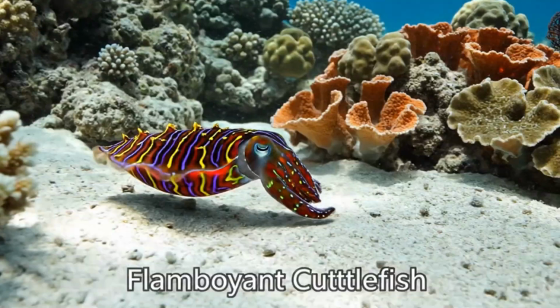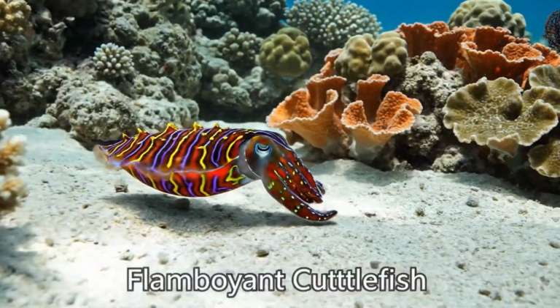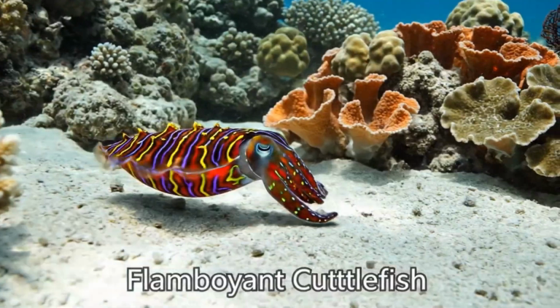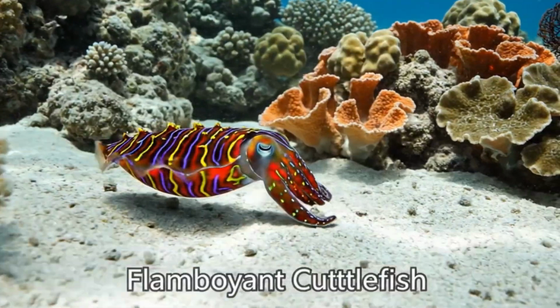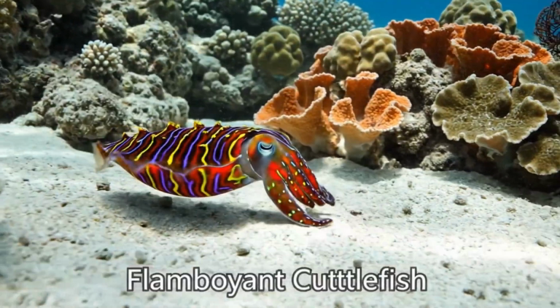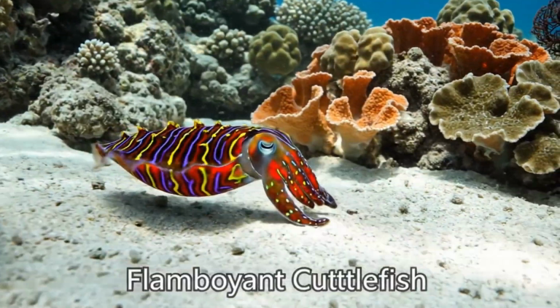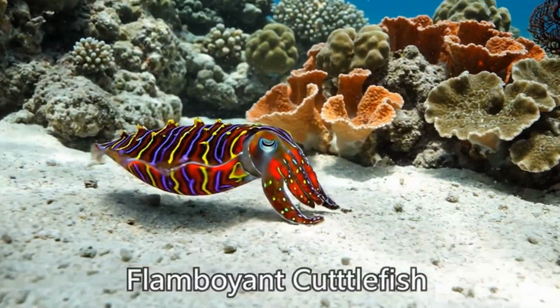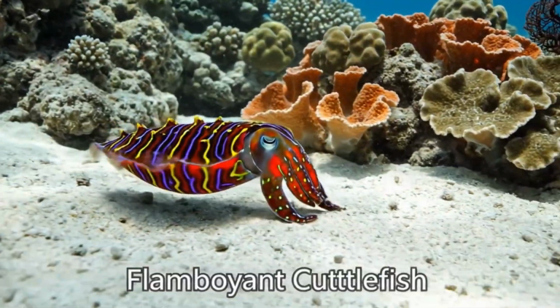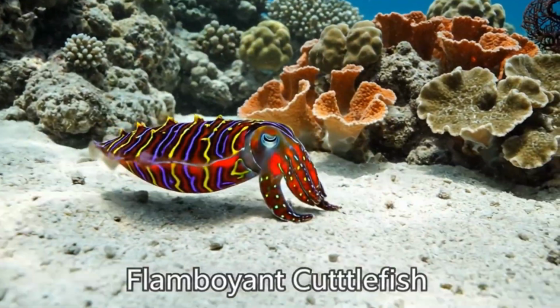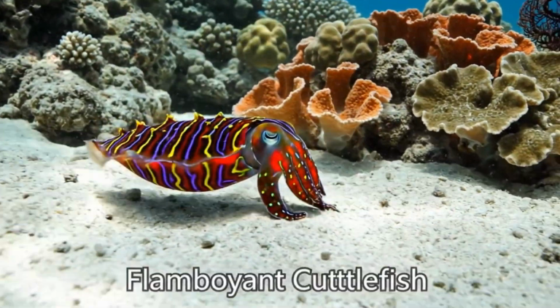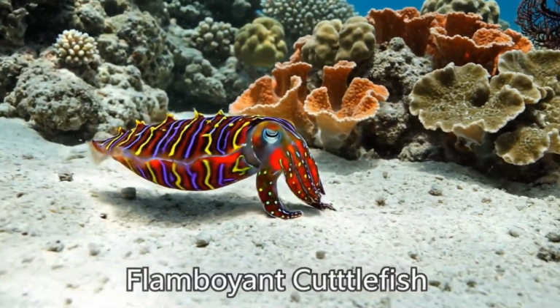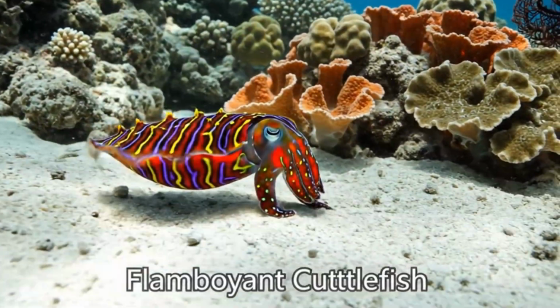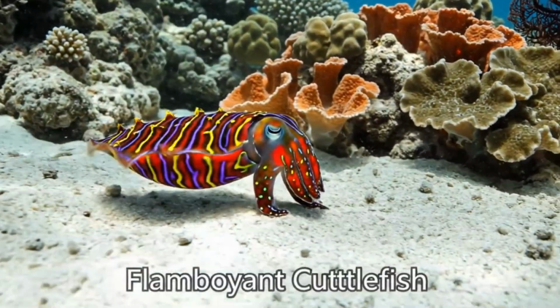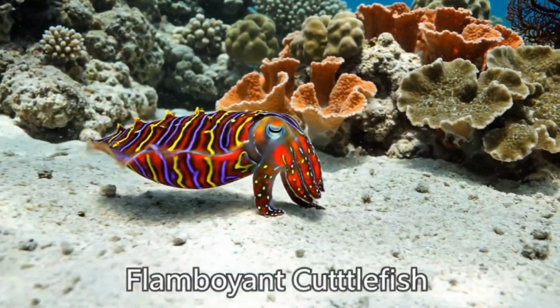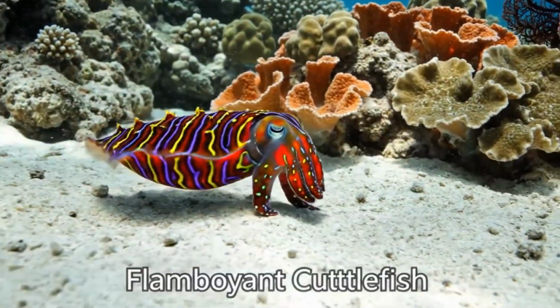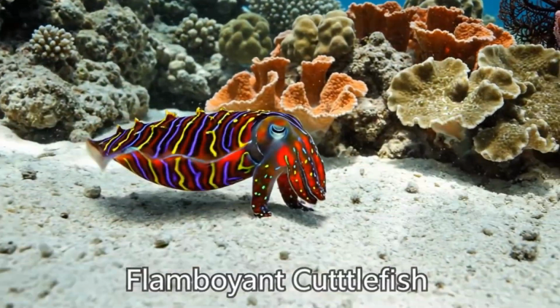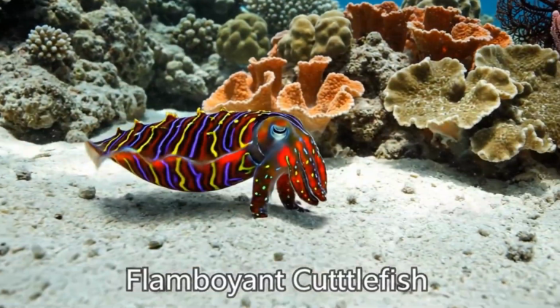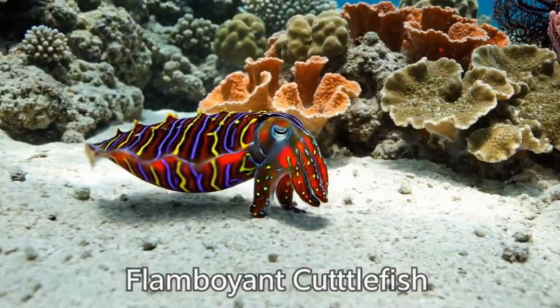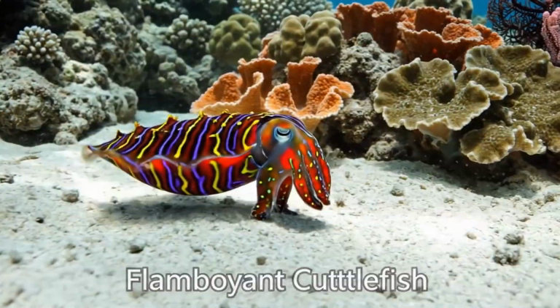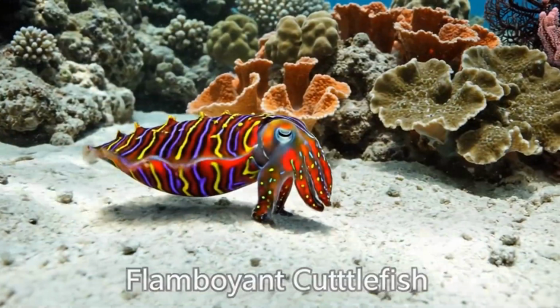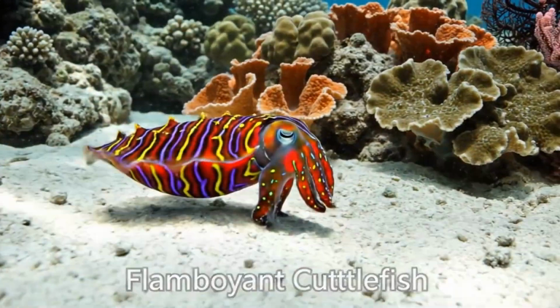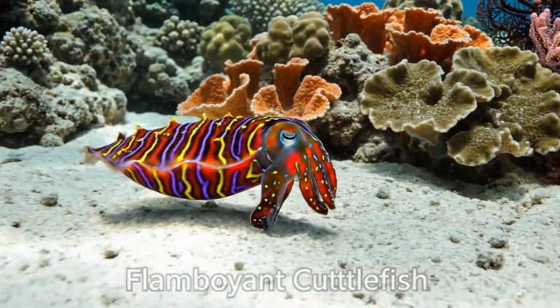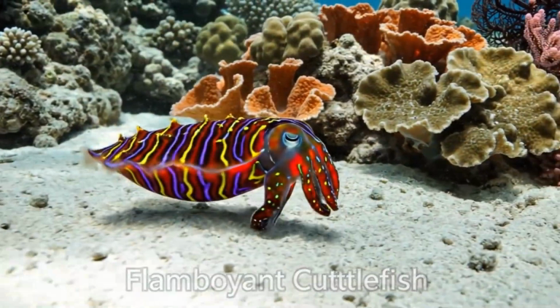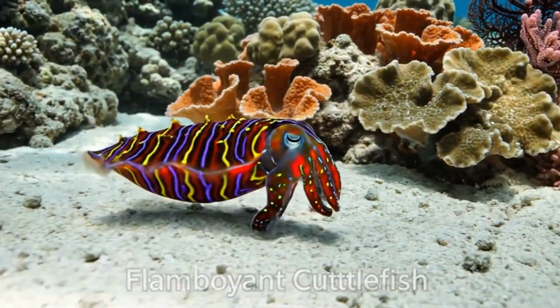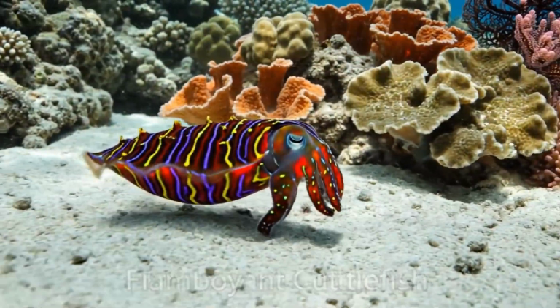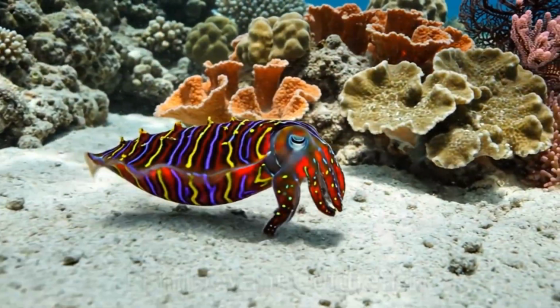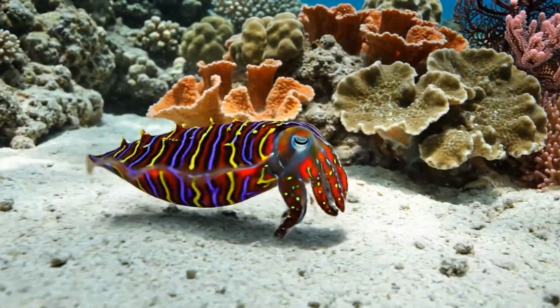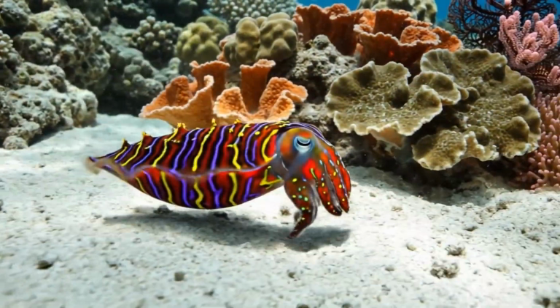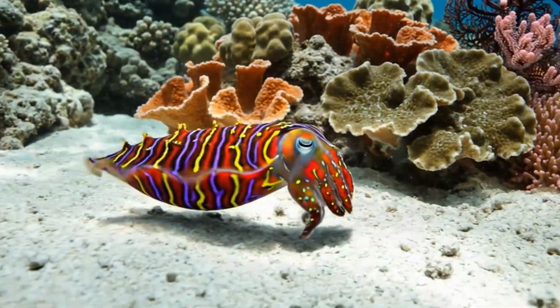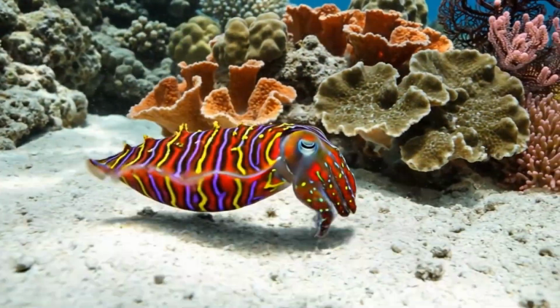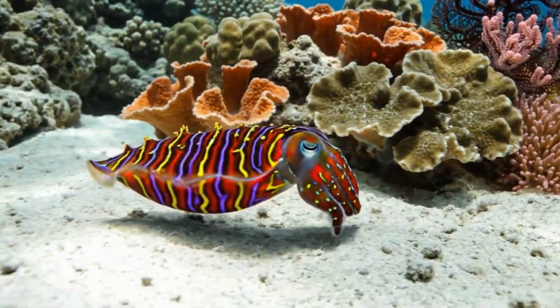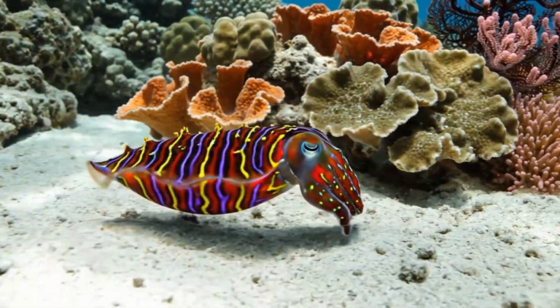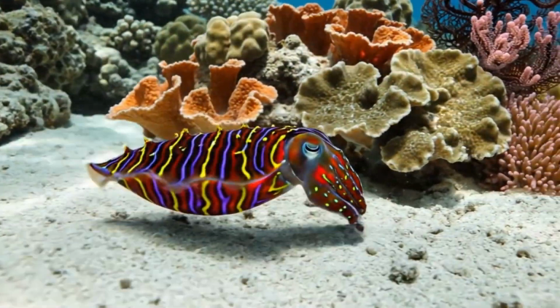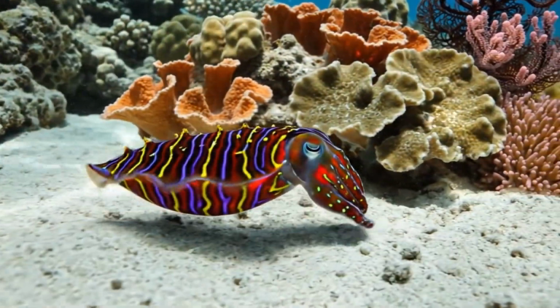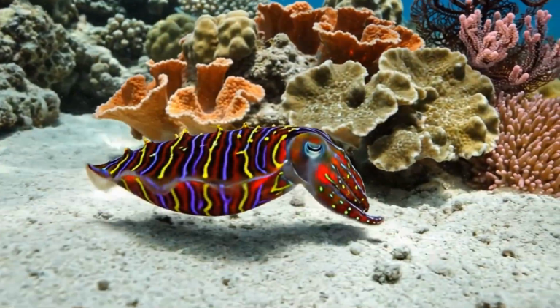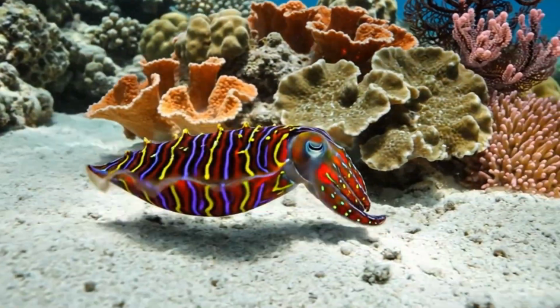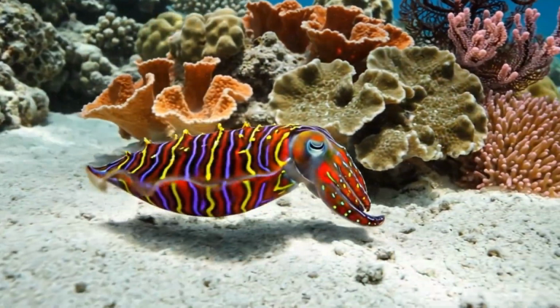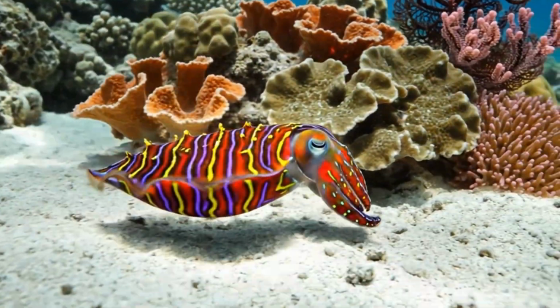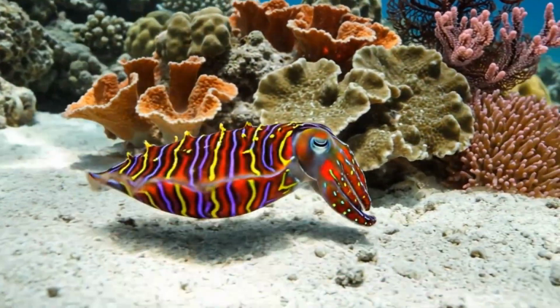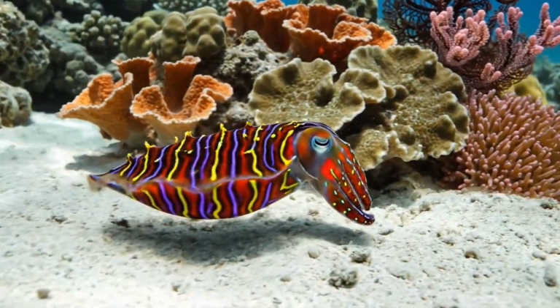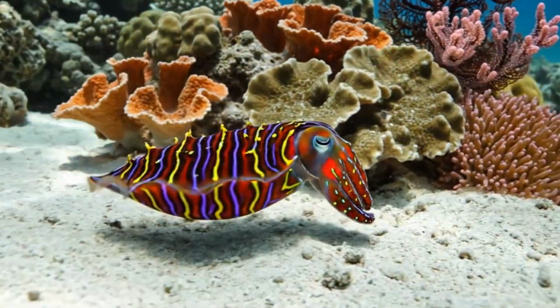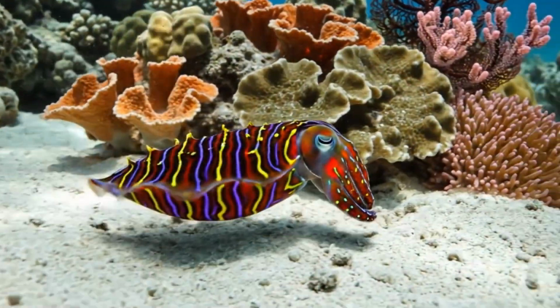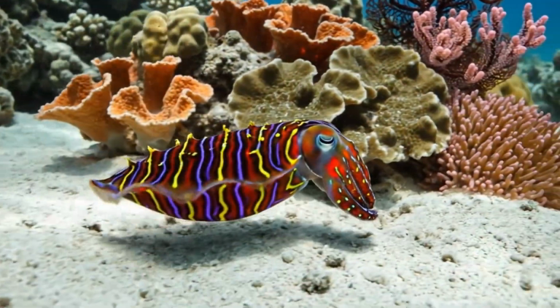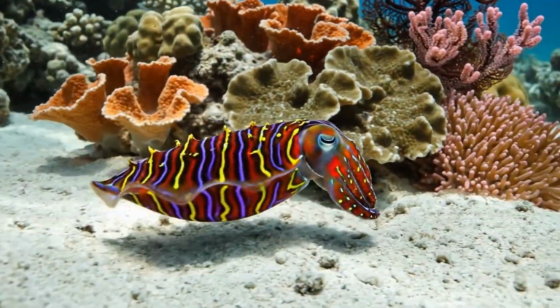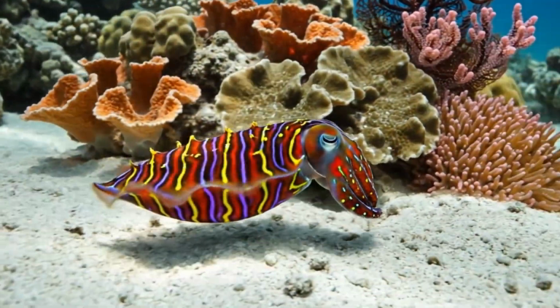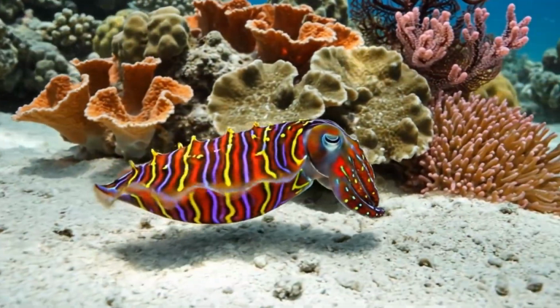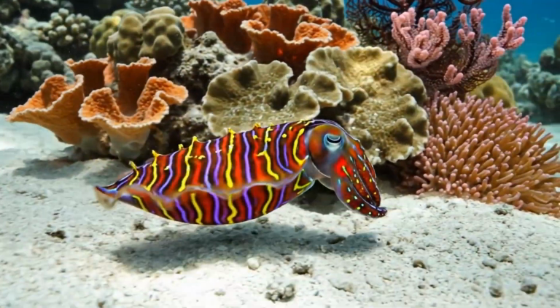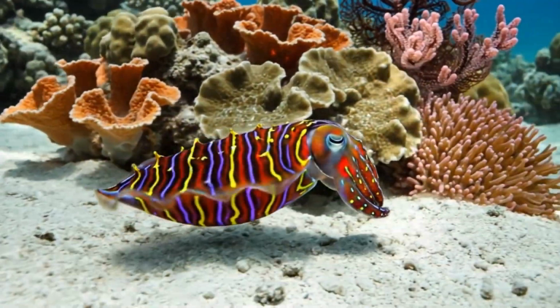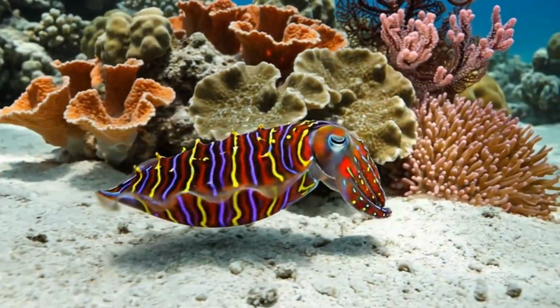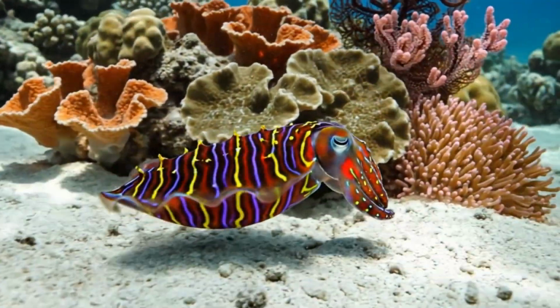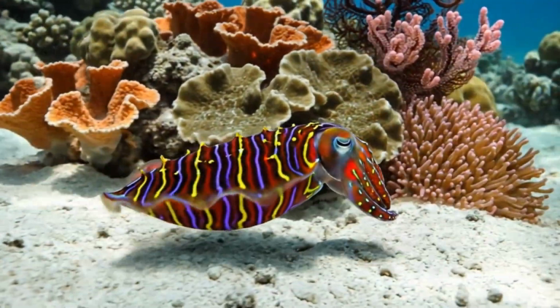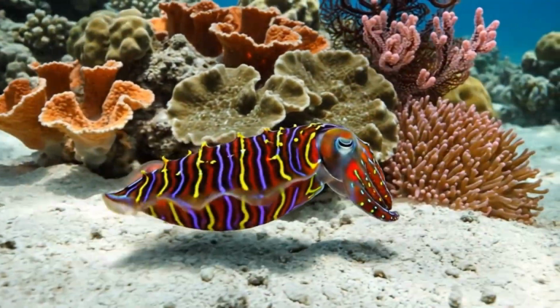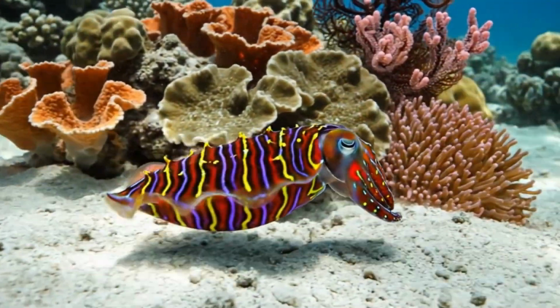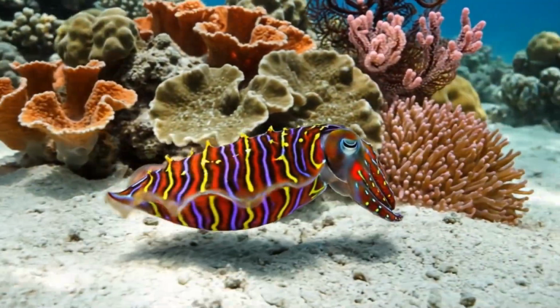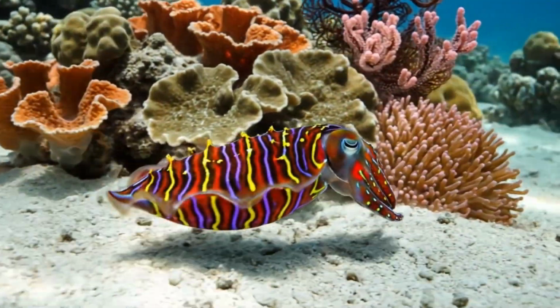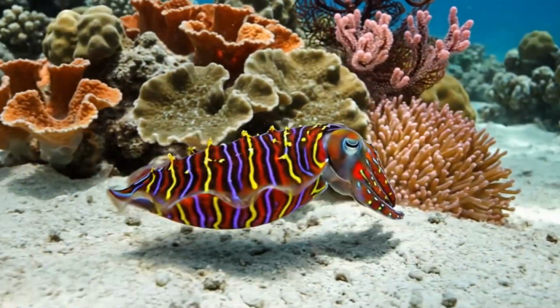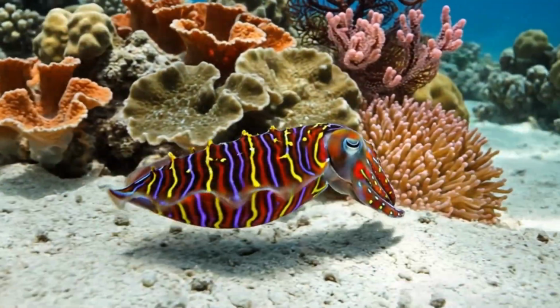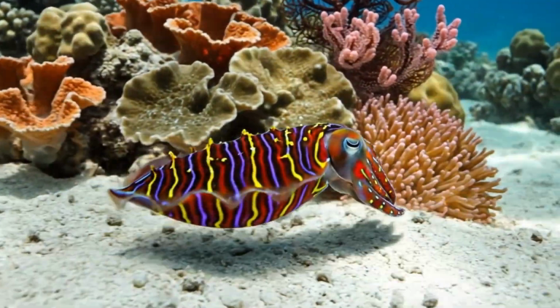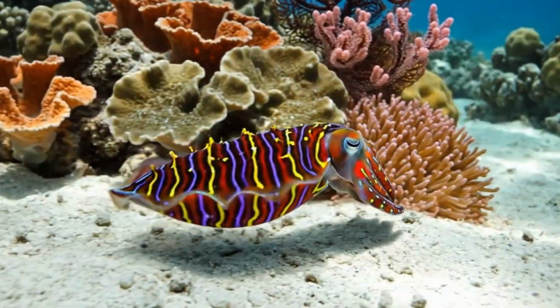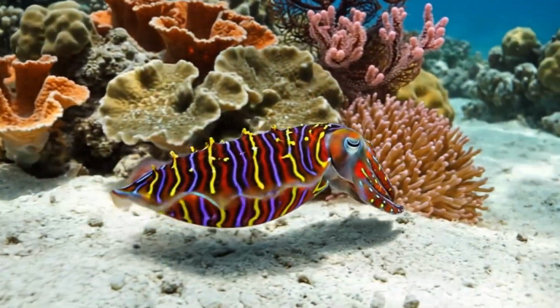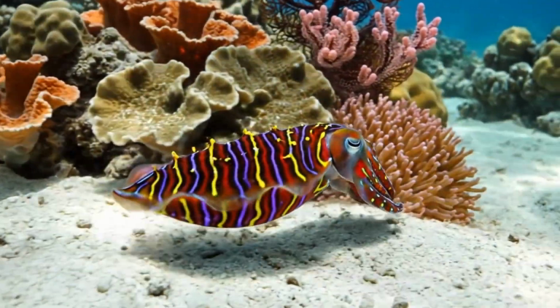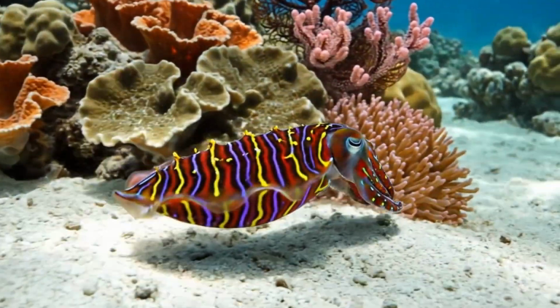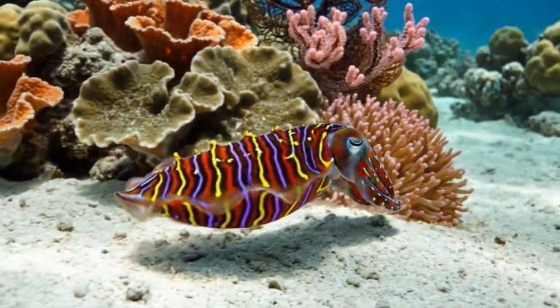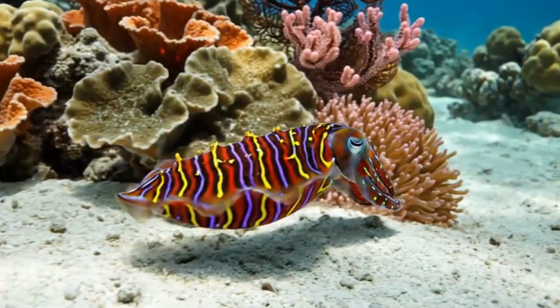Here's the flamboyant cuttlefish. It can change colour to hide, living in the tropical waters of Indonesia.